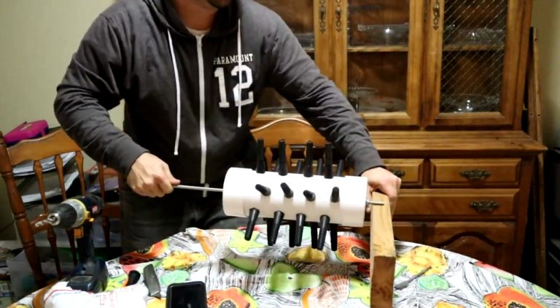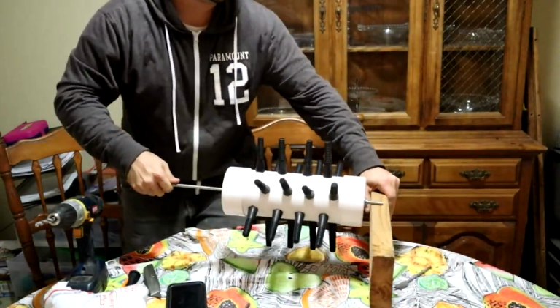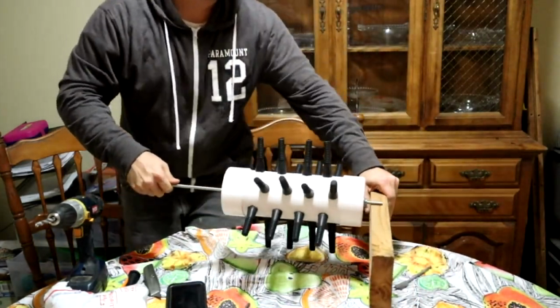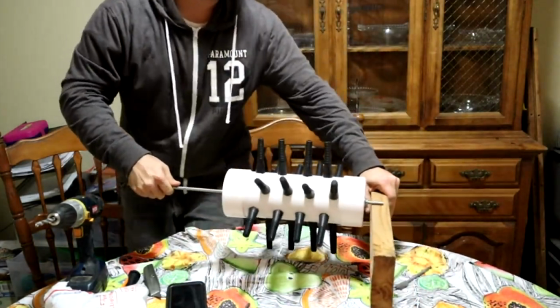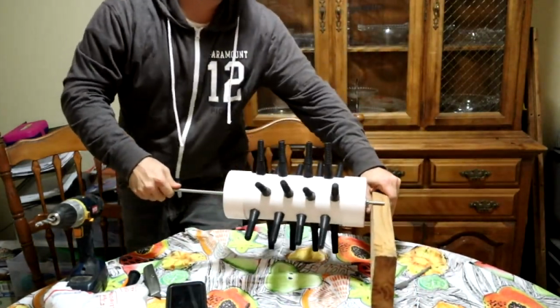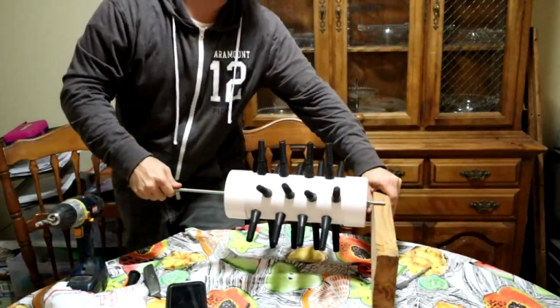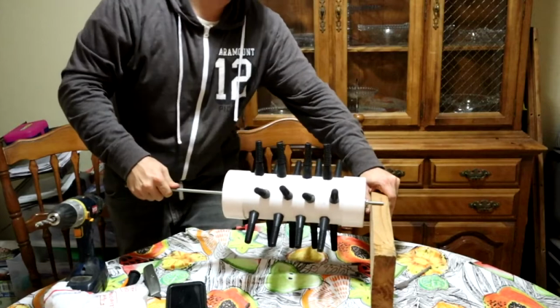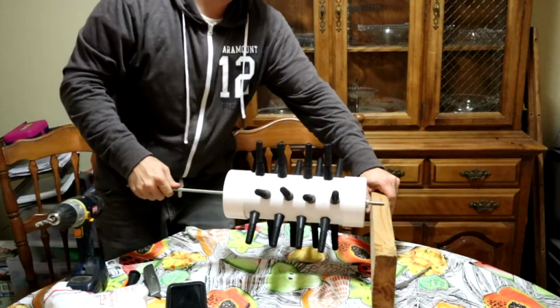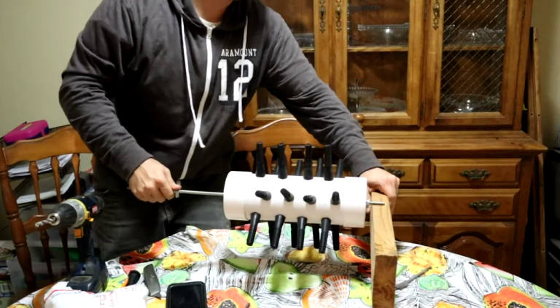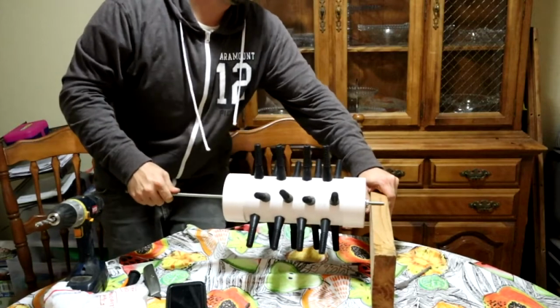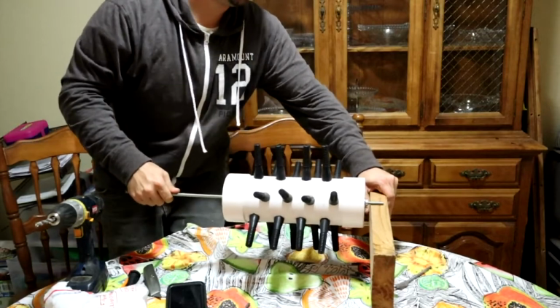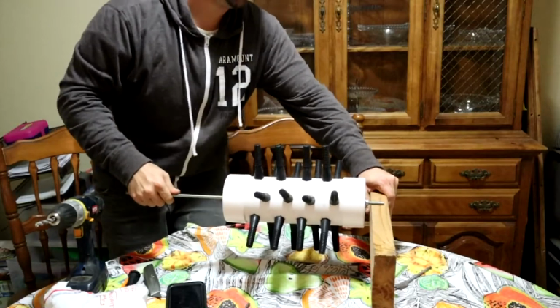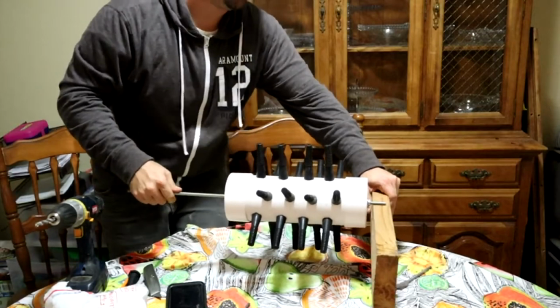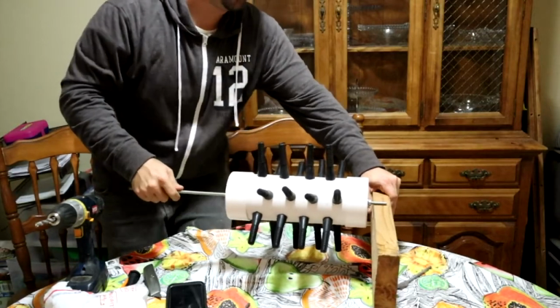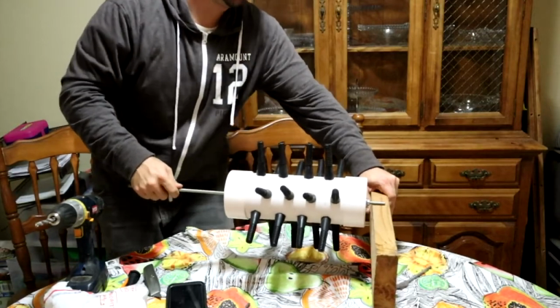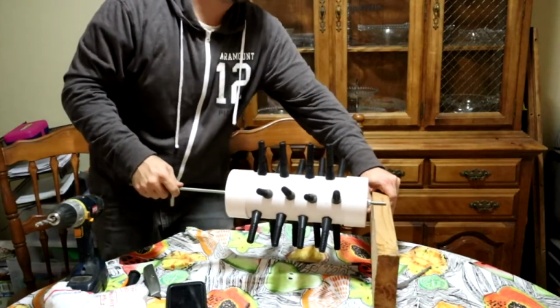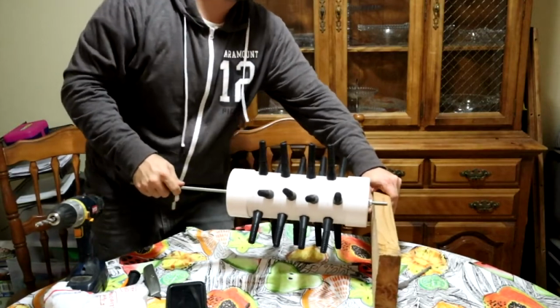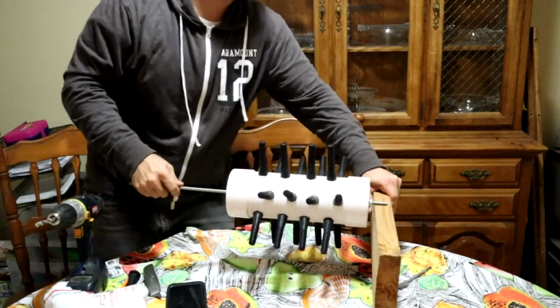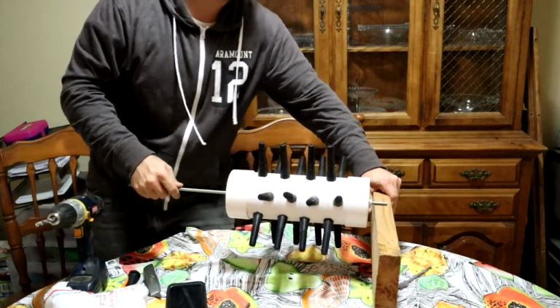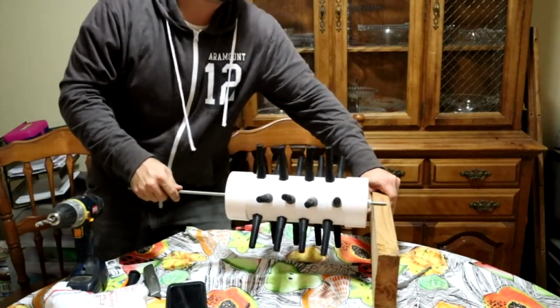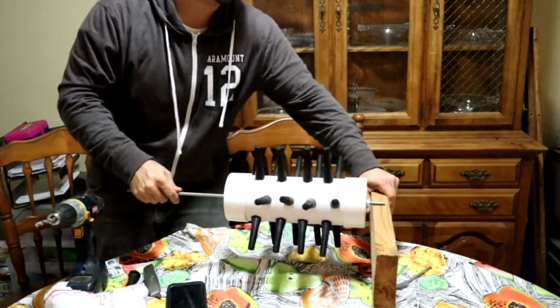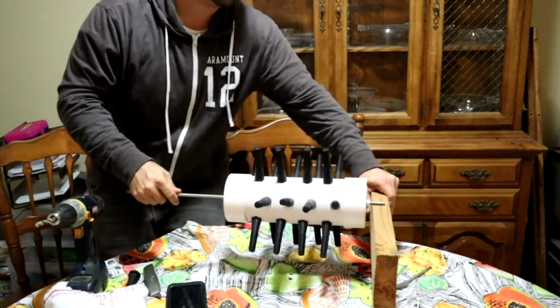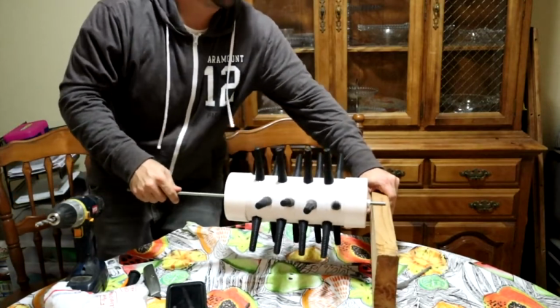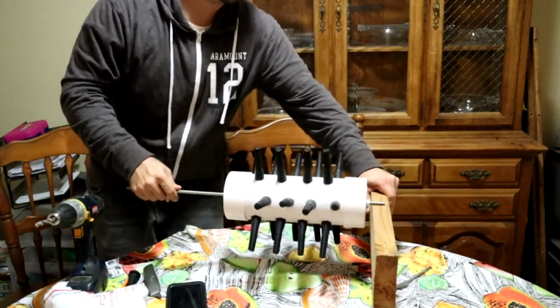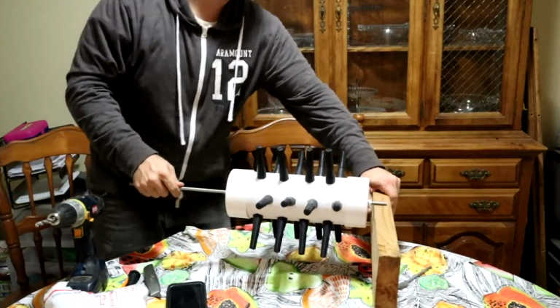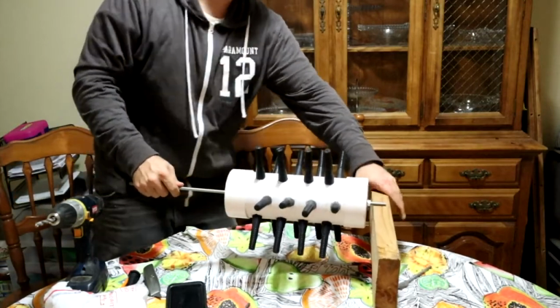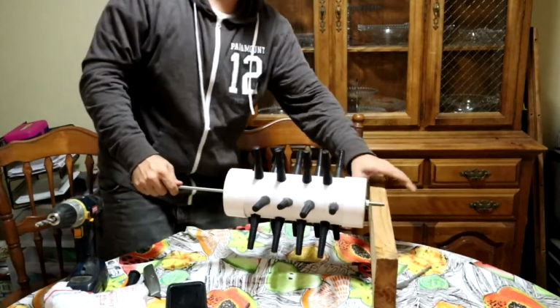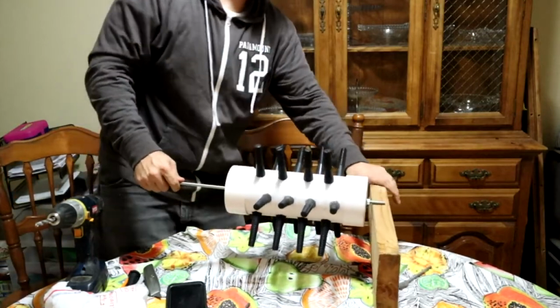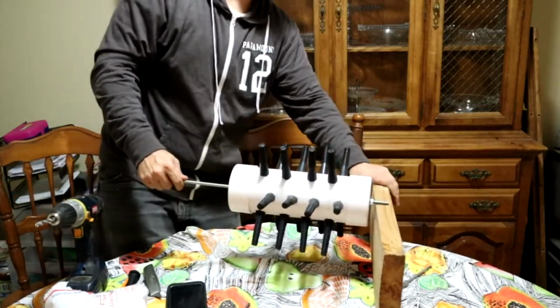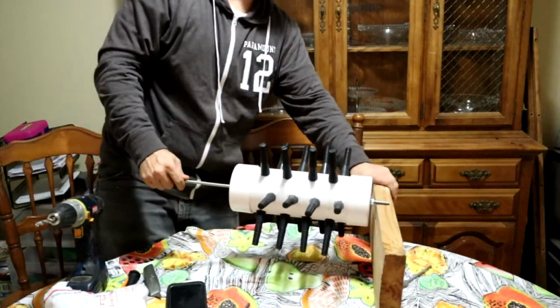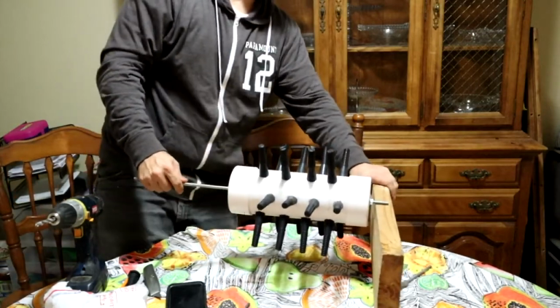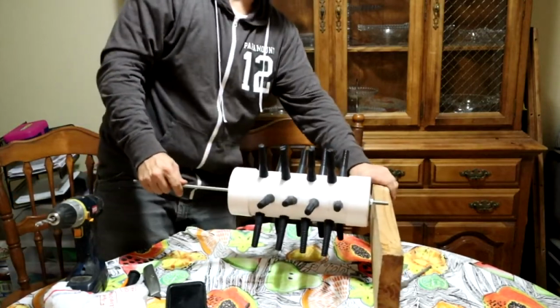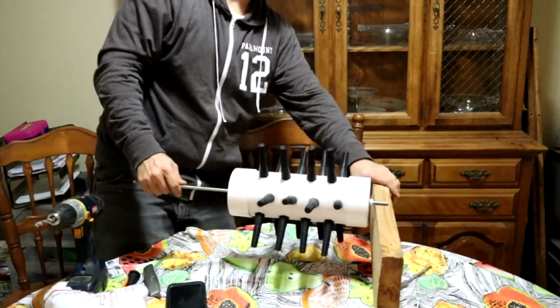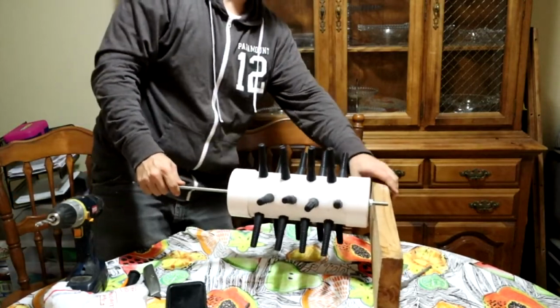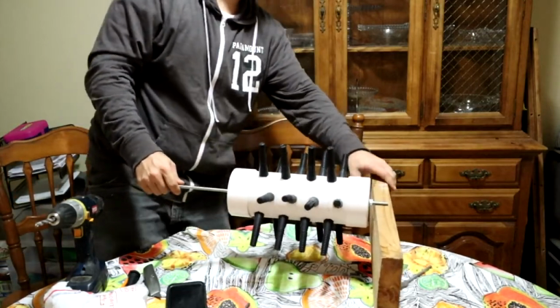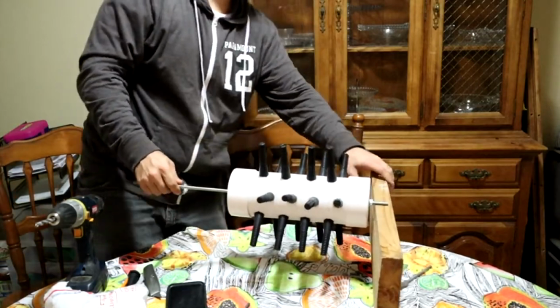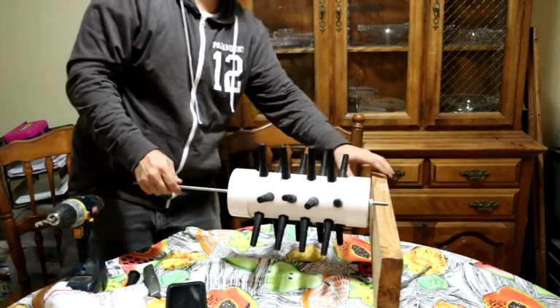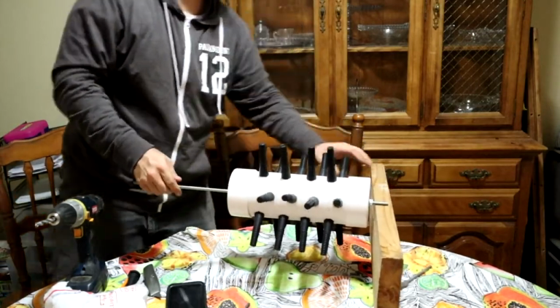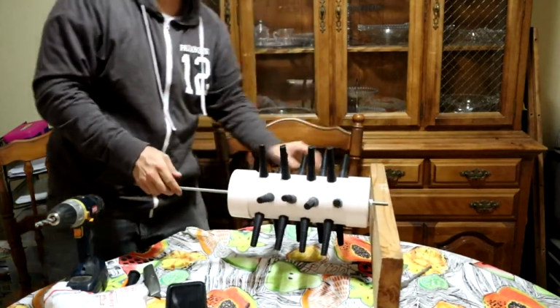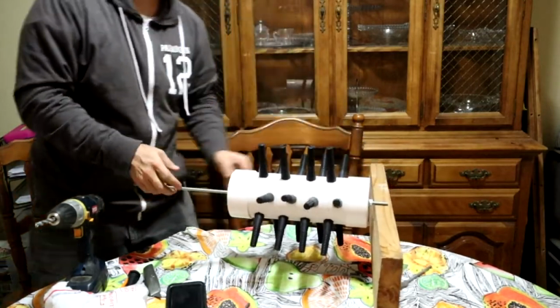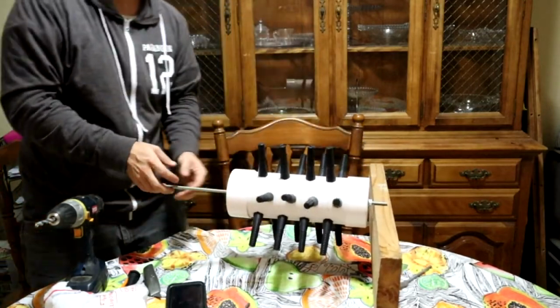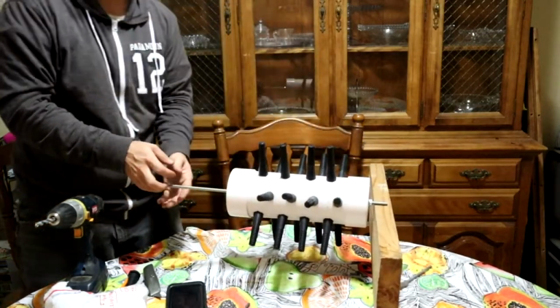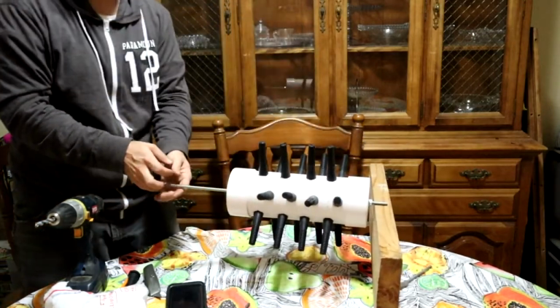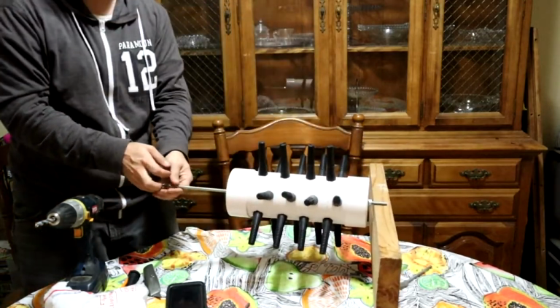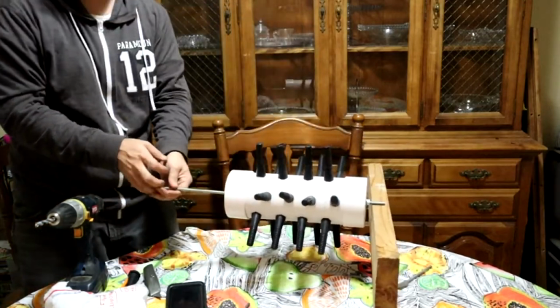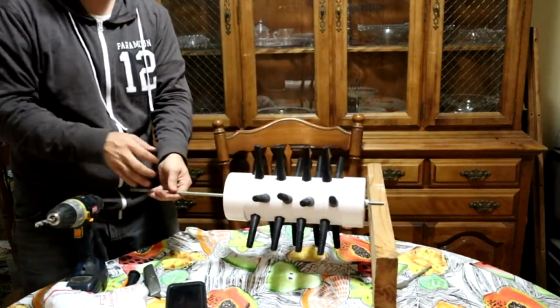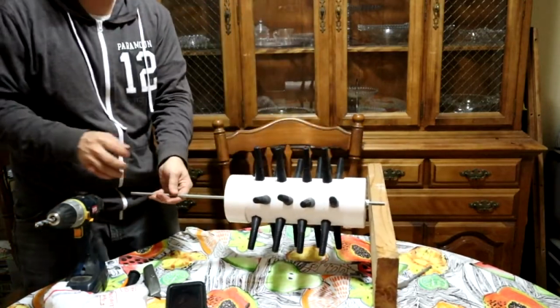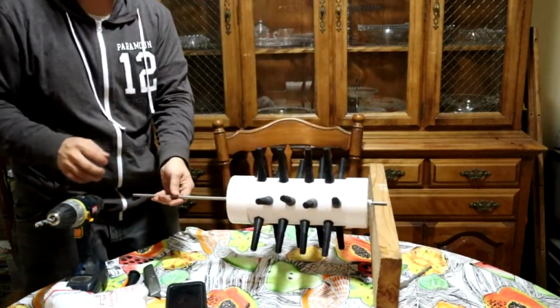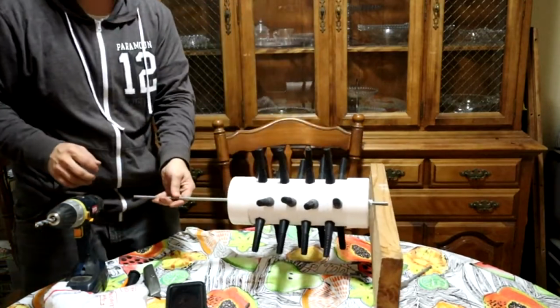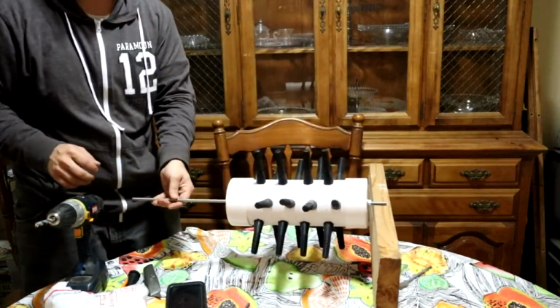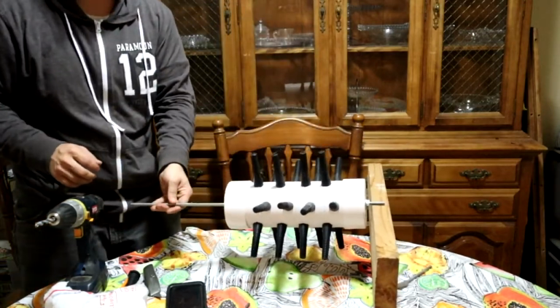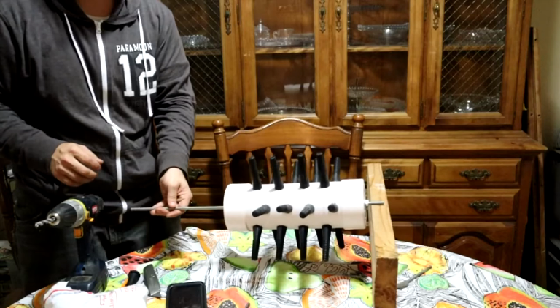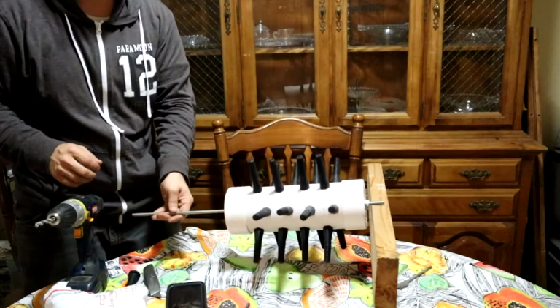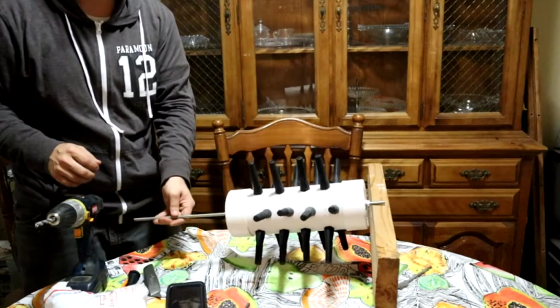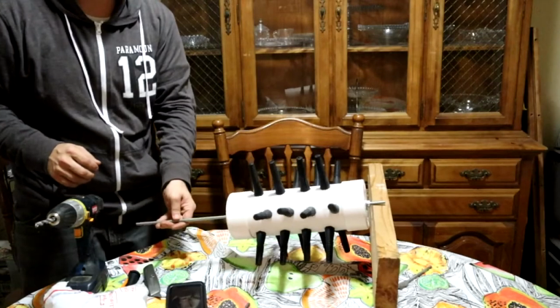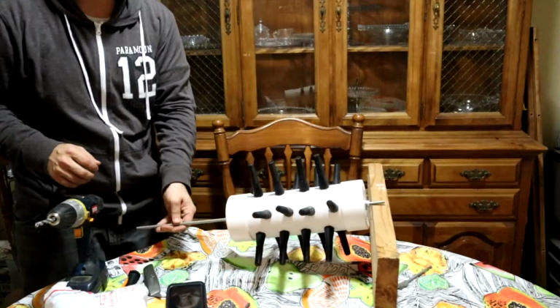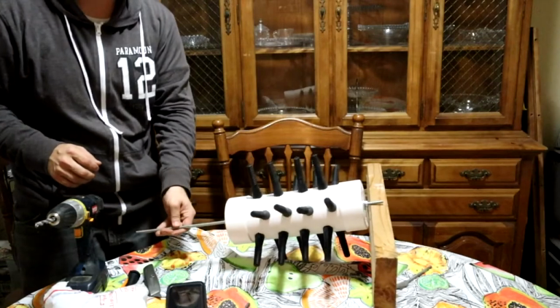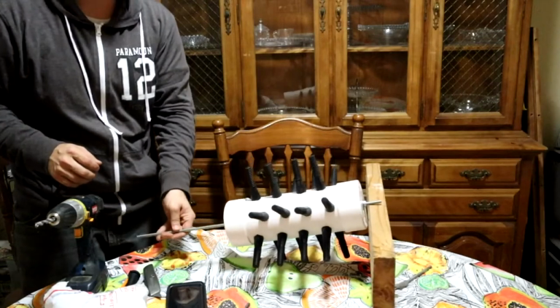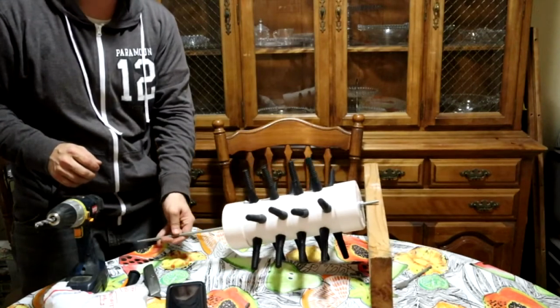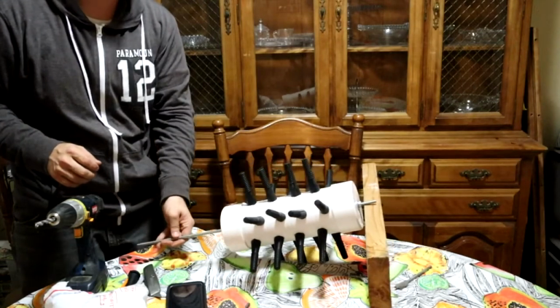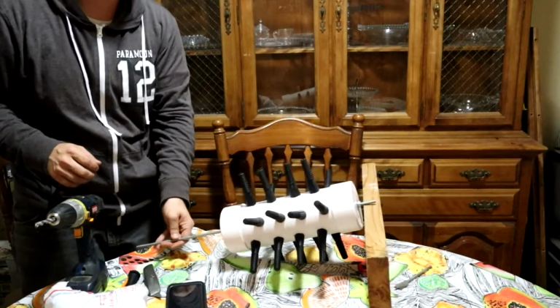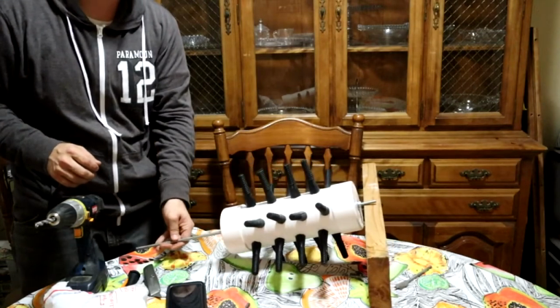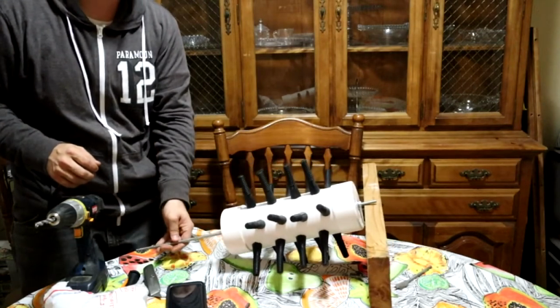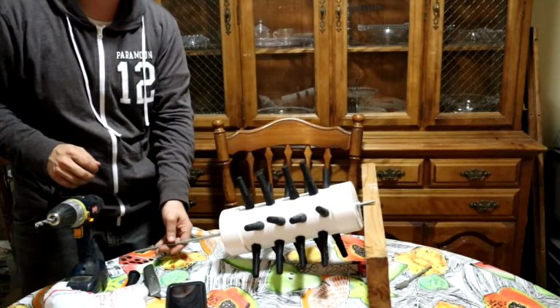I'm going to build a box for it. Hold this up for me — I know you're in your pajamas and looking all comfy over there.